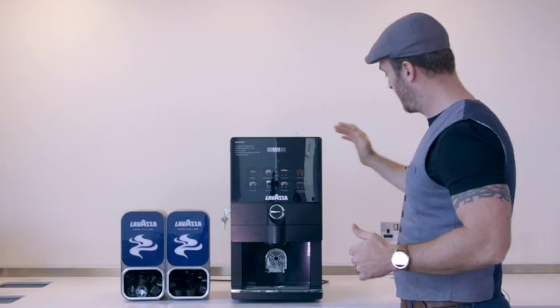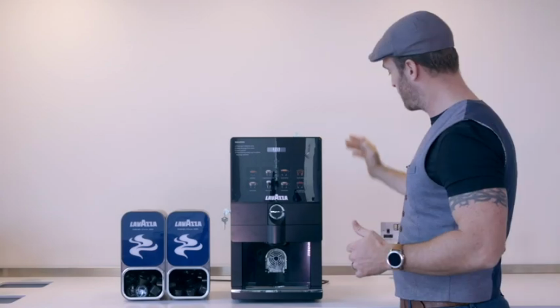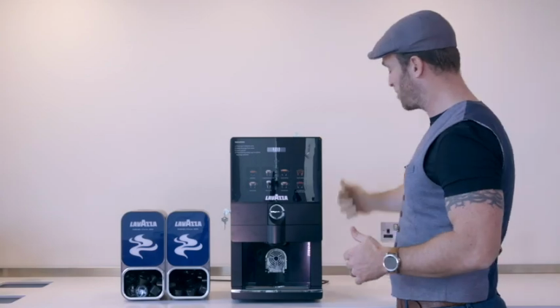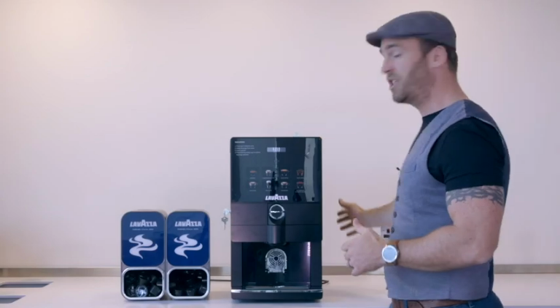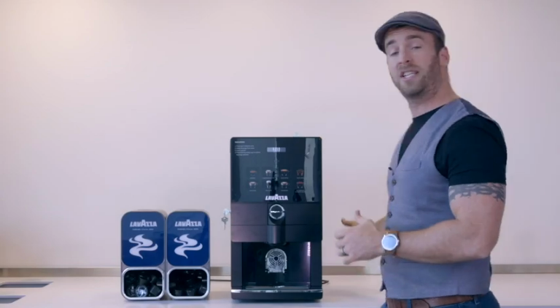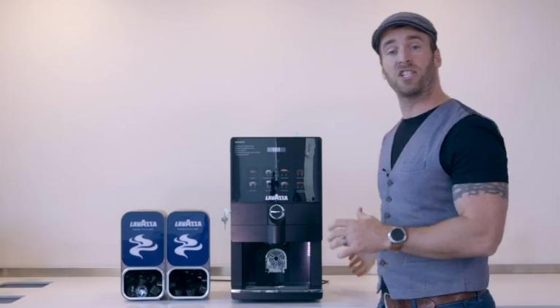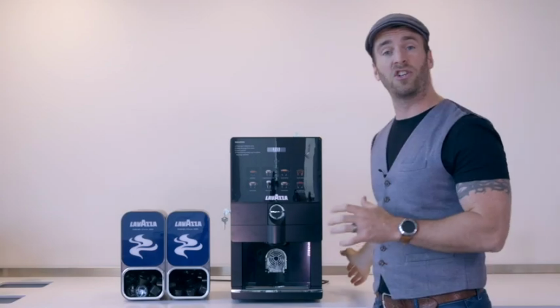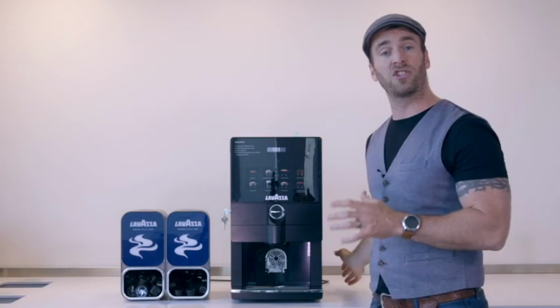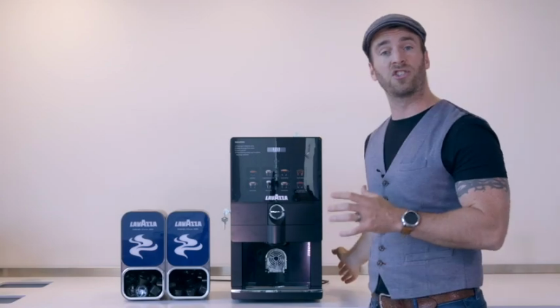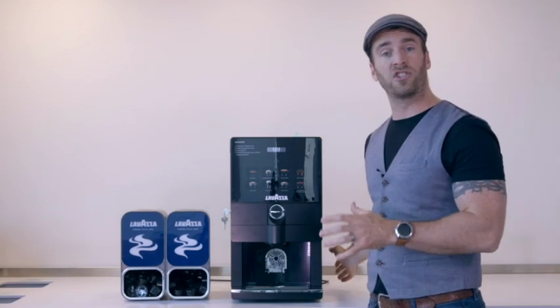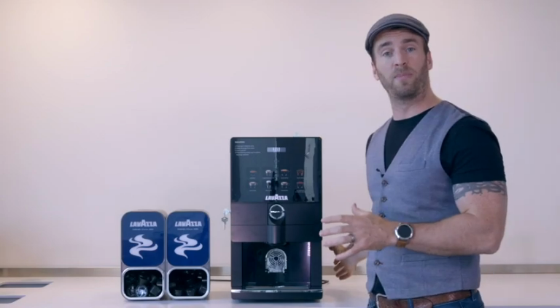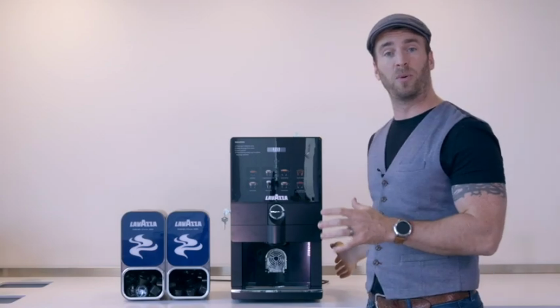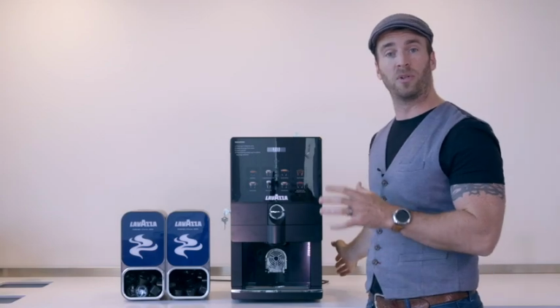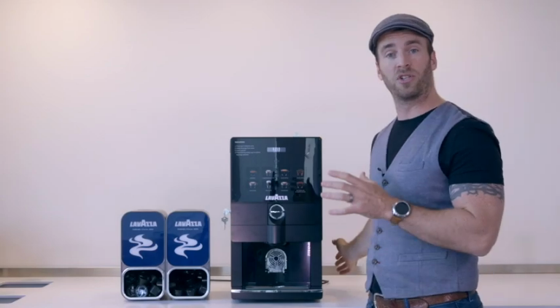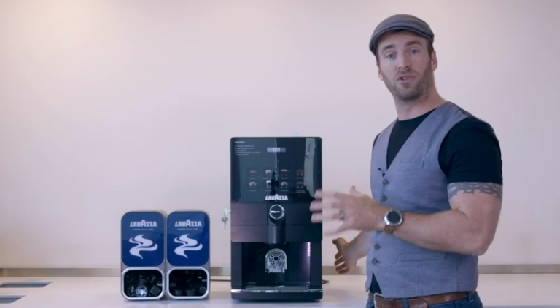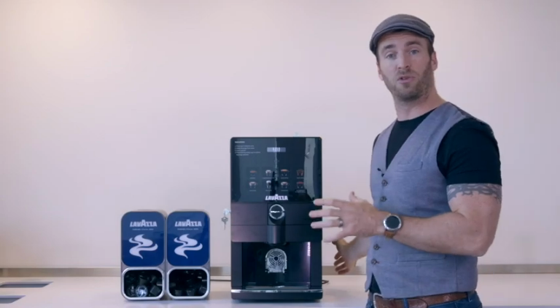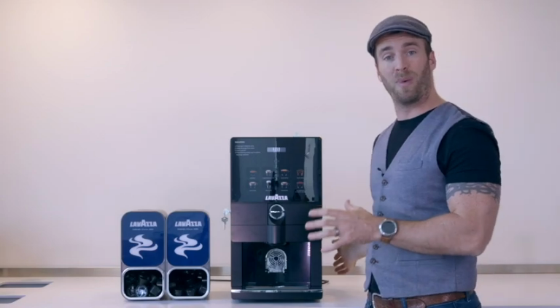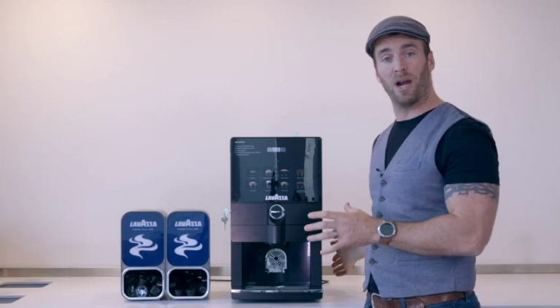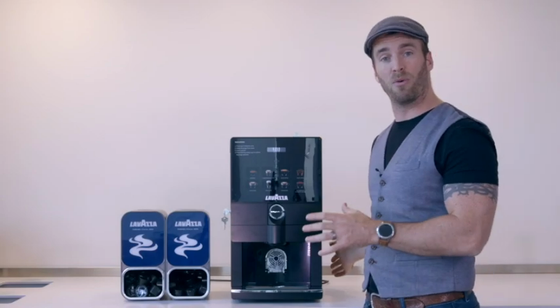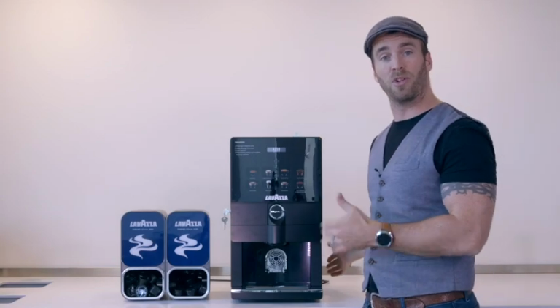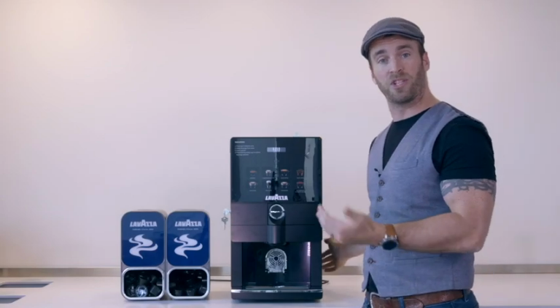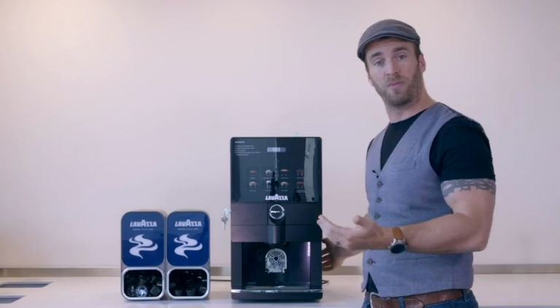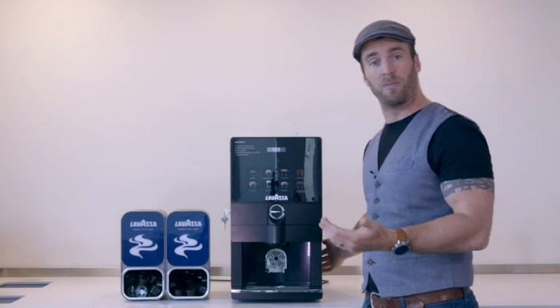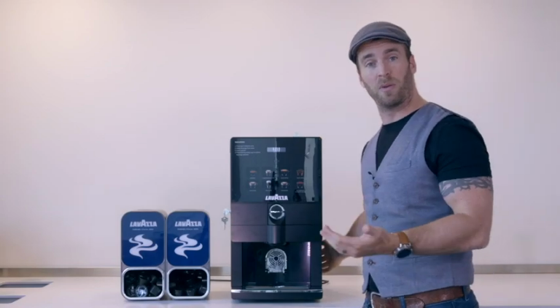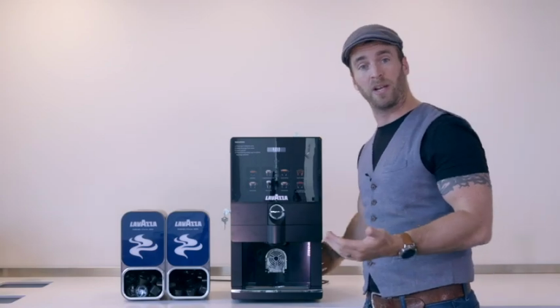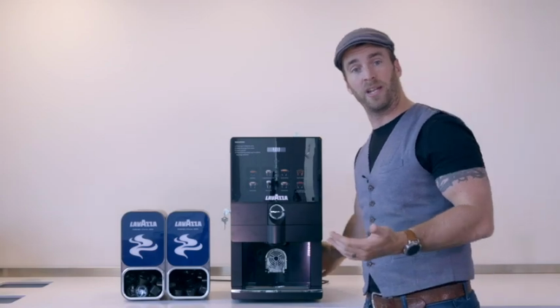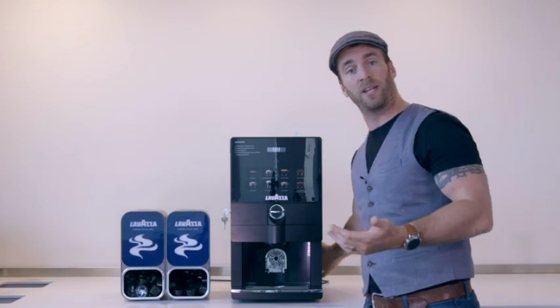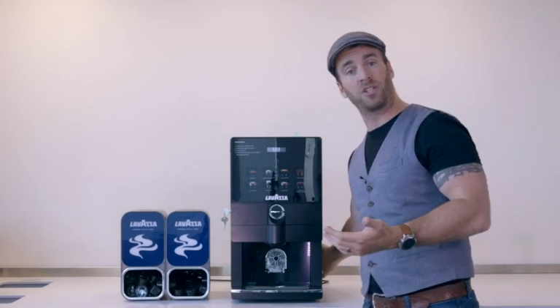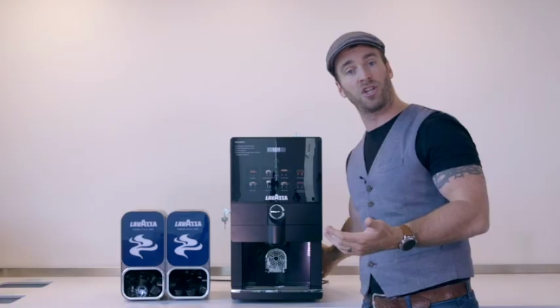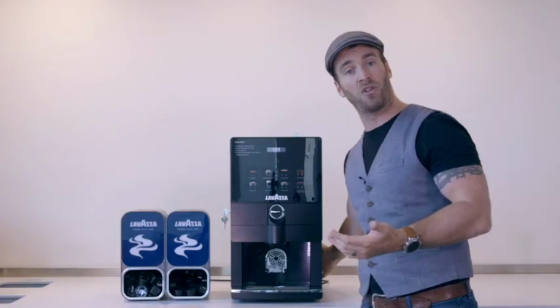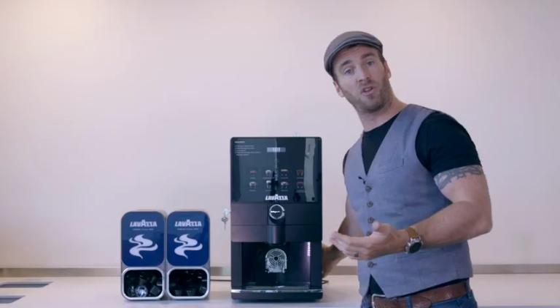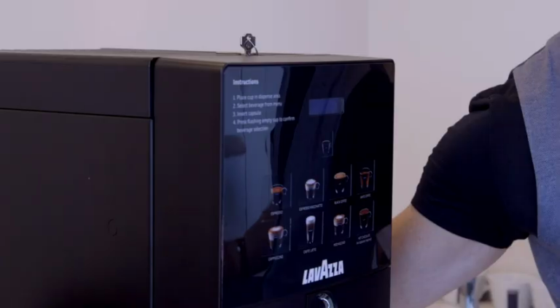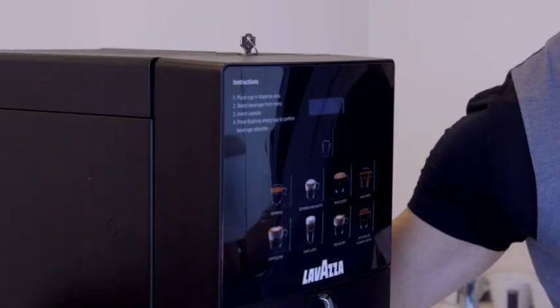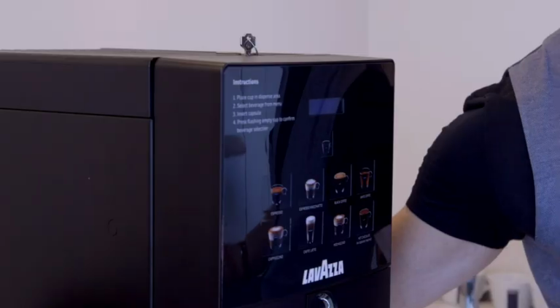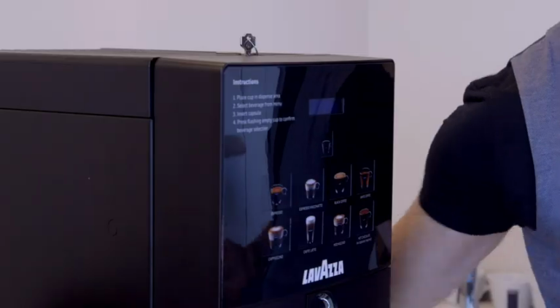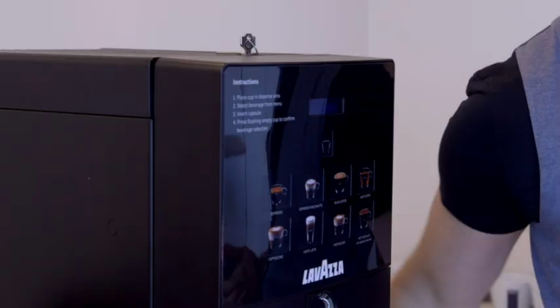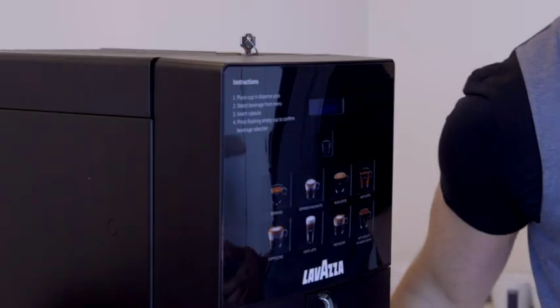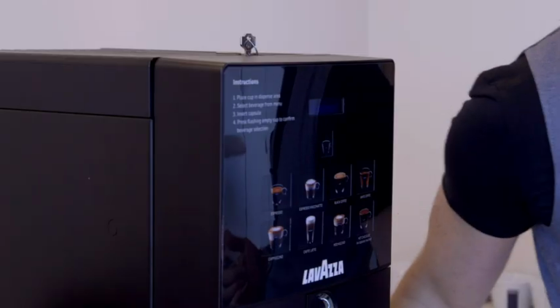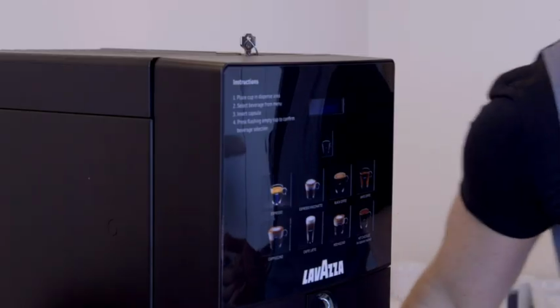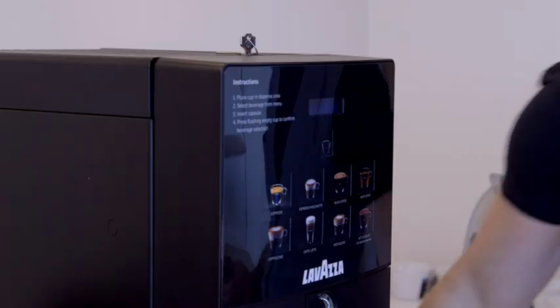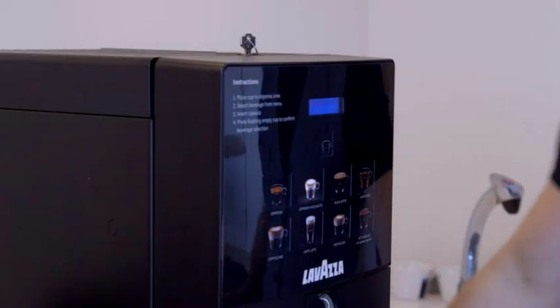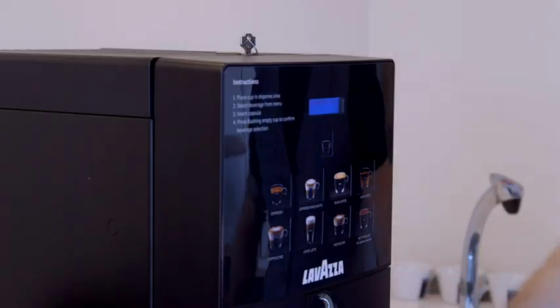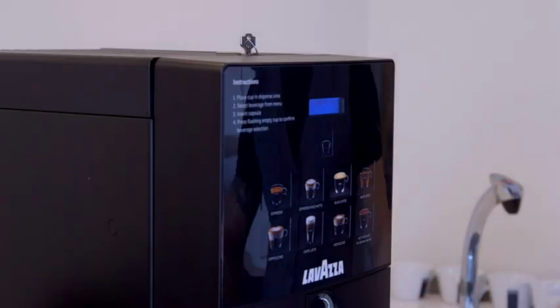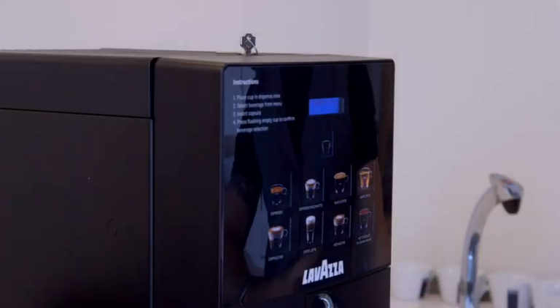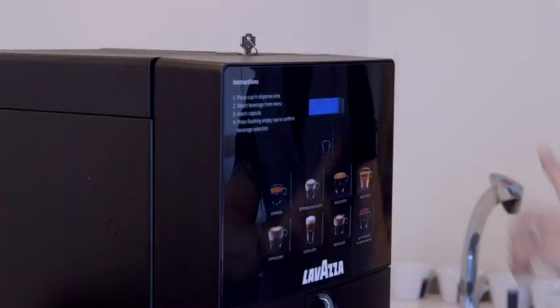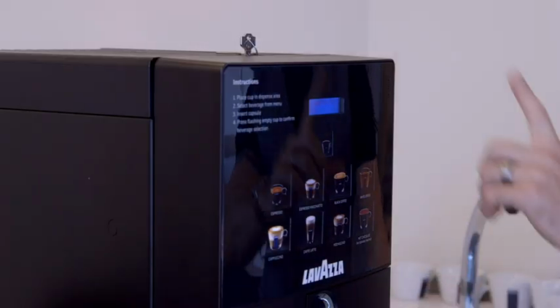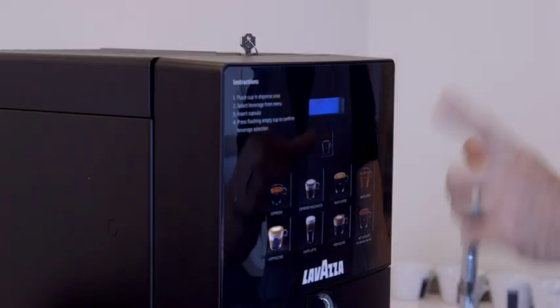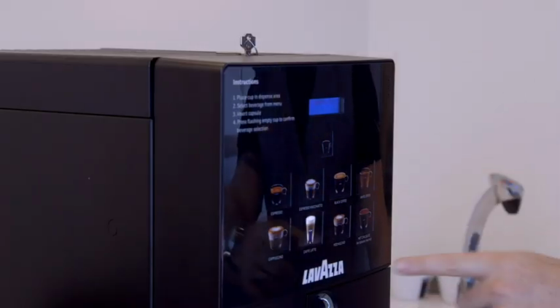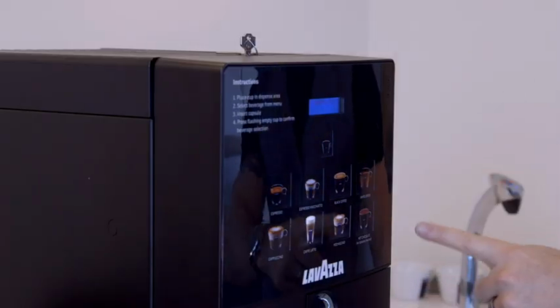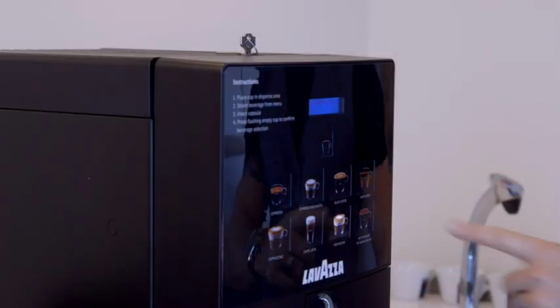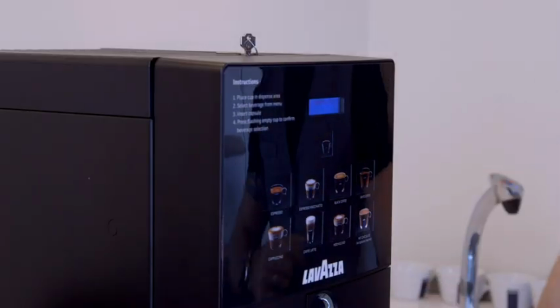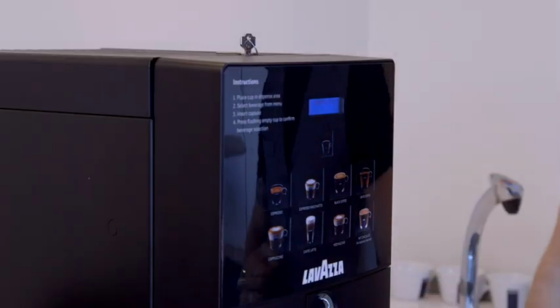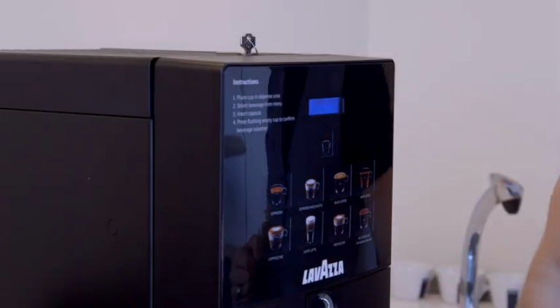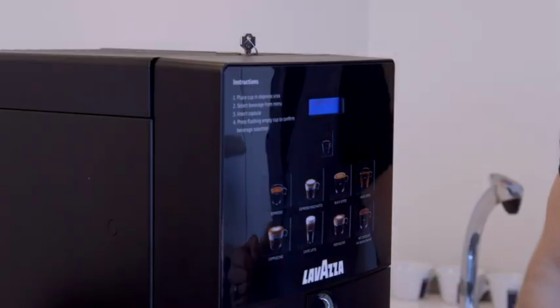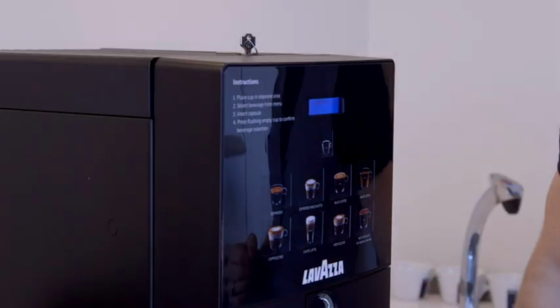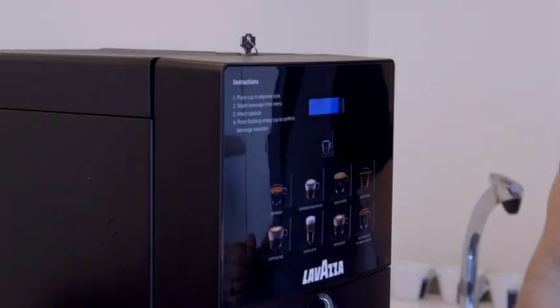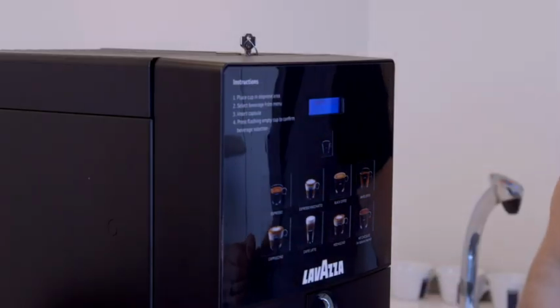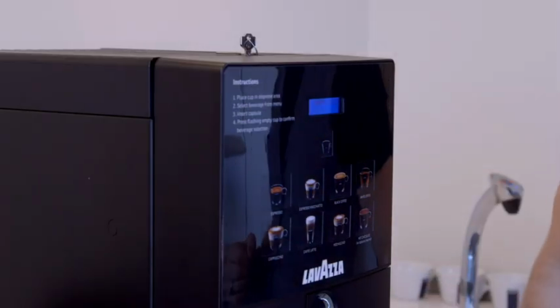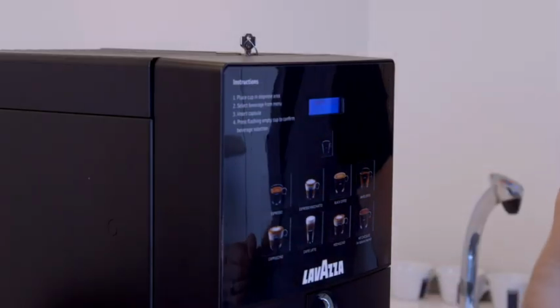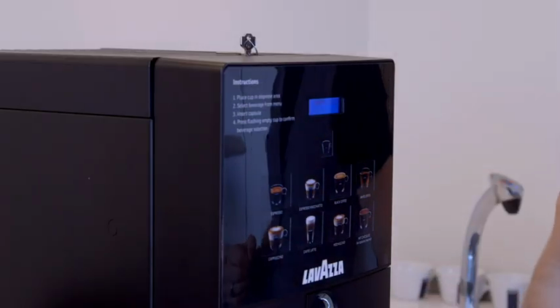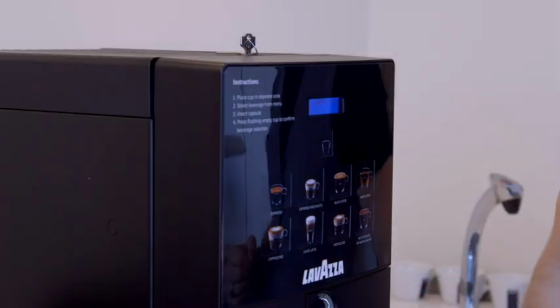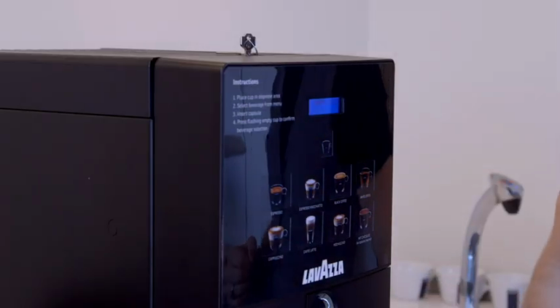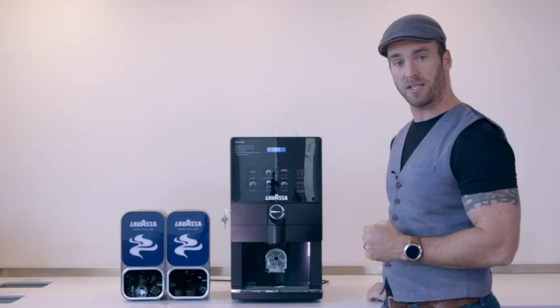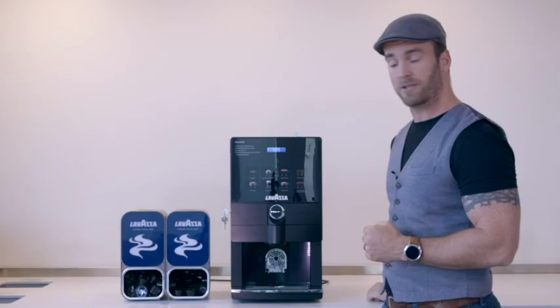The machine is nice and simple to power on. Simply plug it in, turn on the switch at the back and the panel will light up at the front like this.